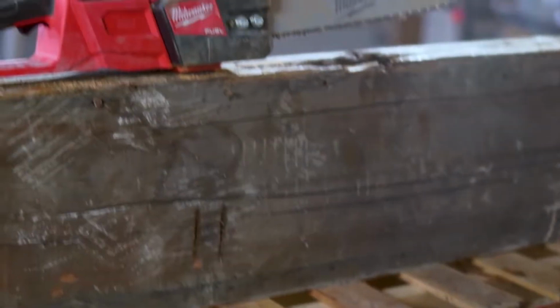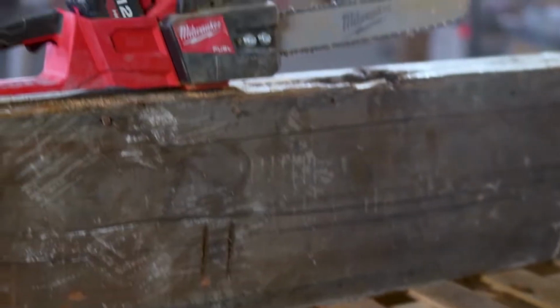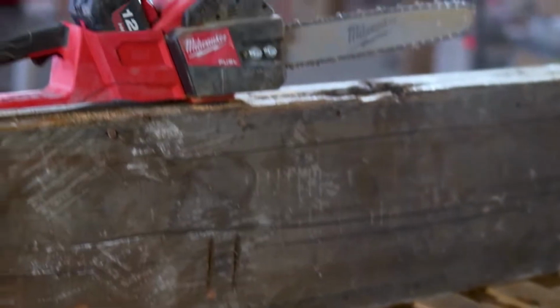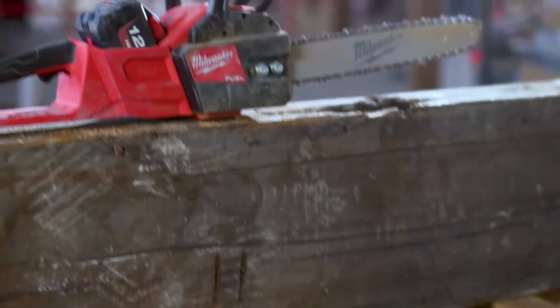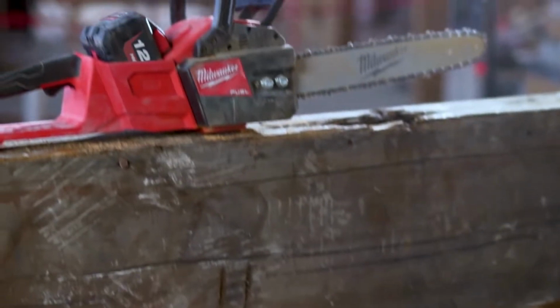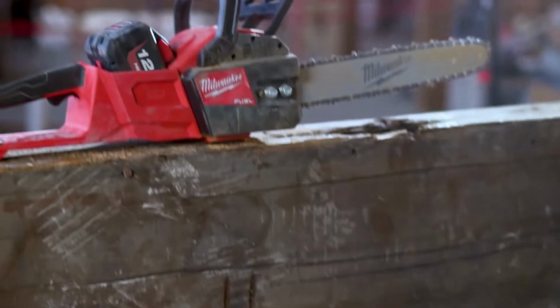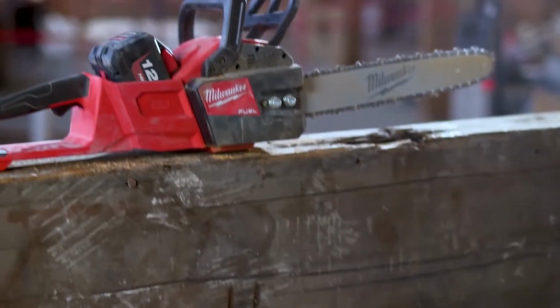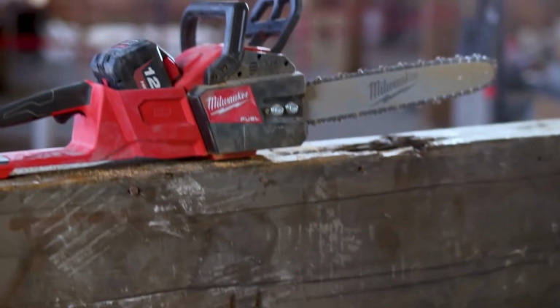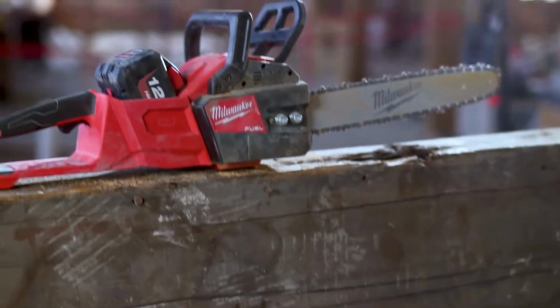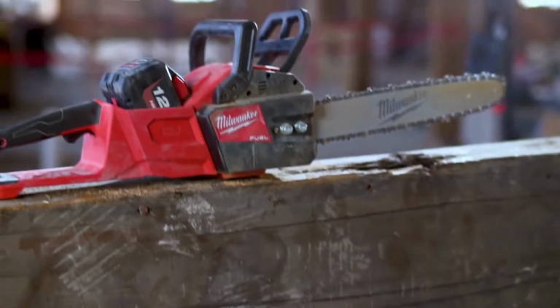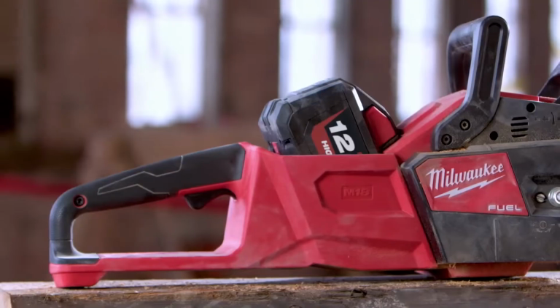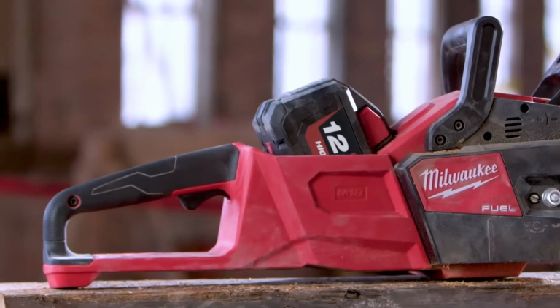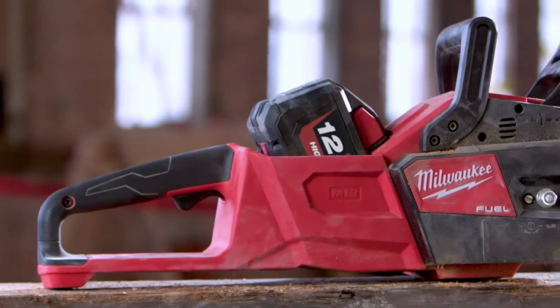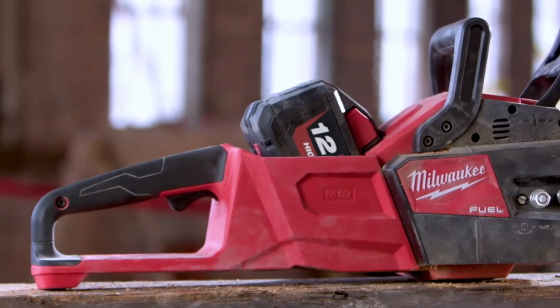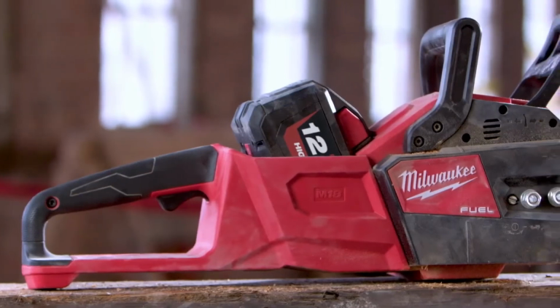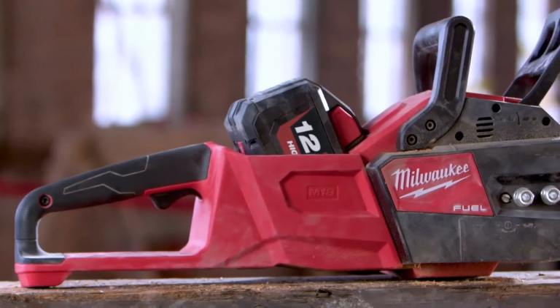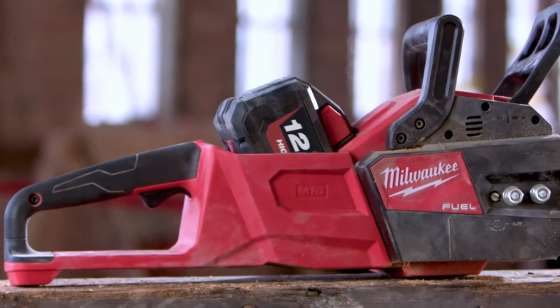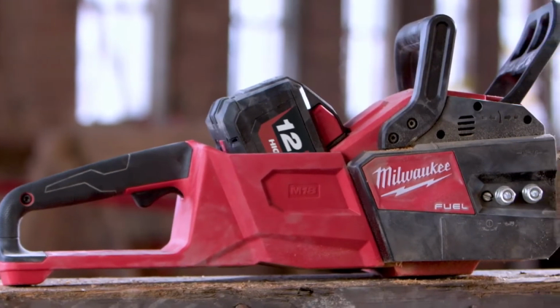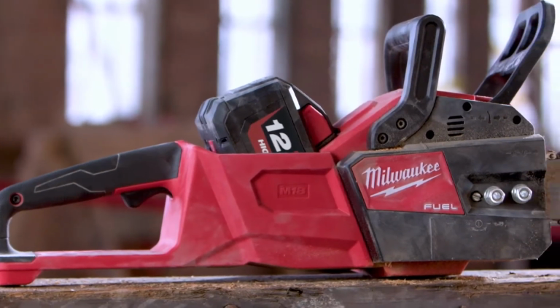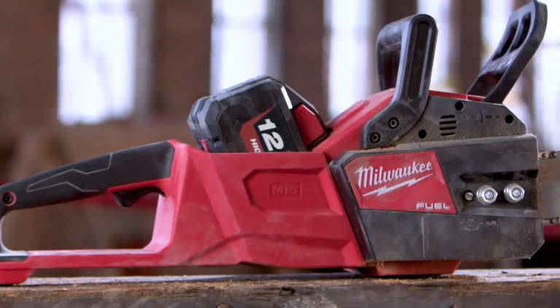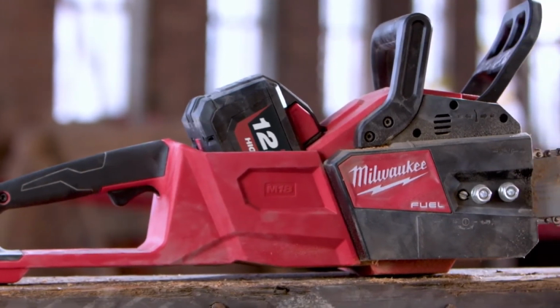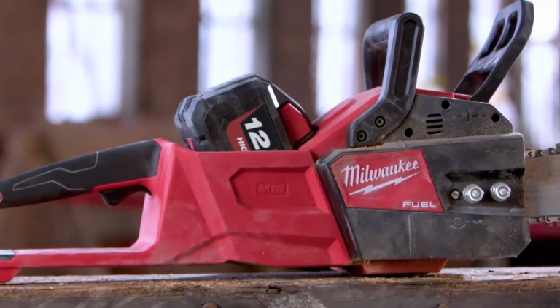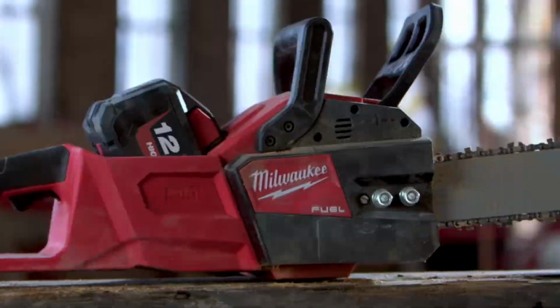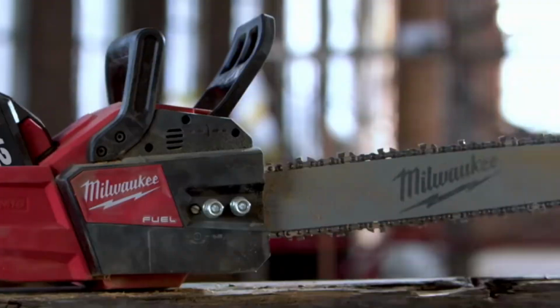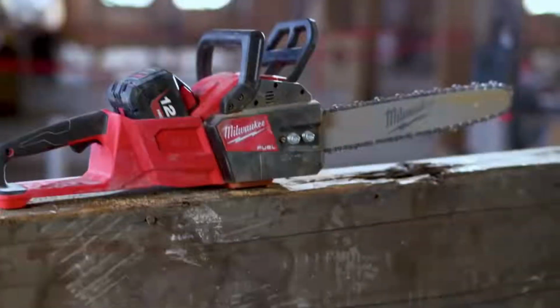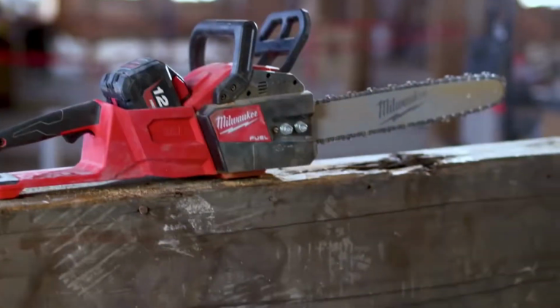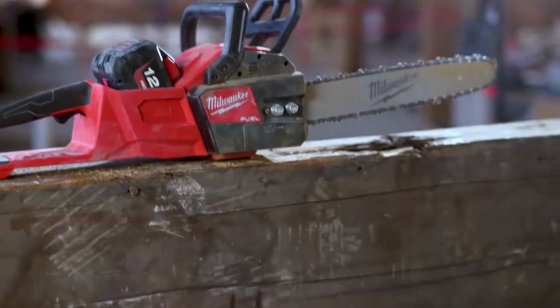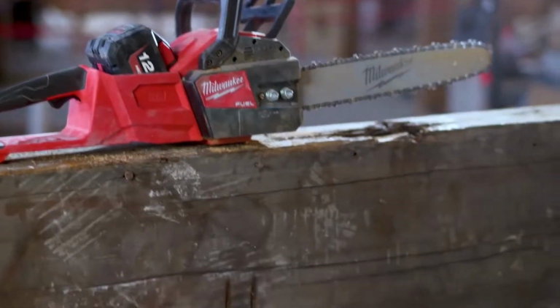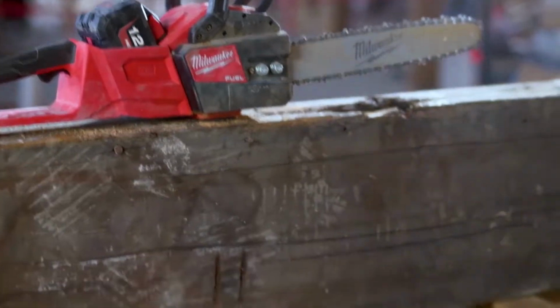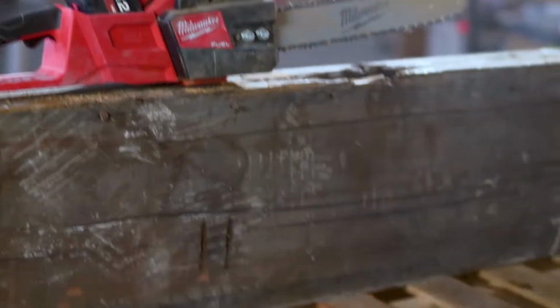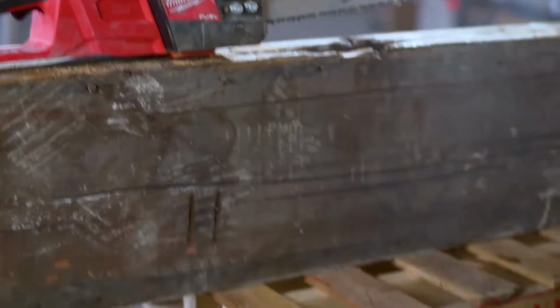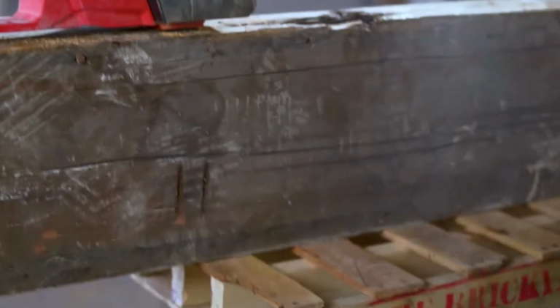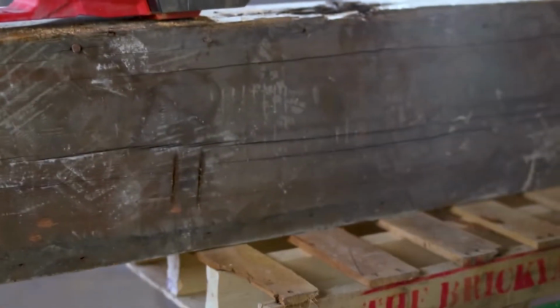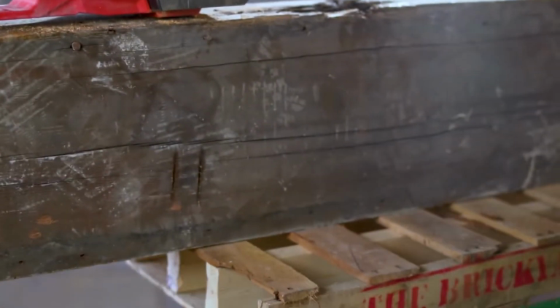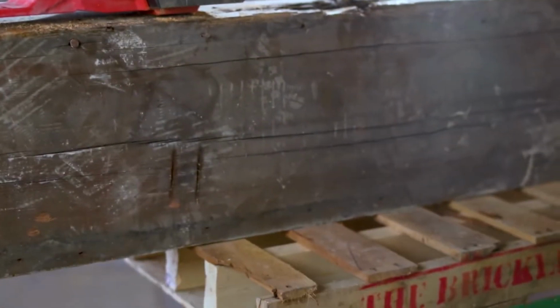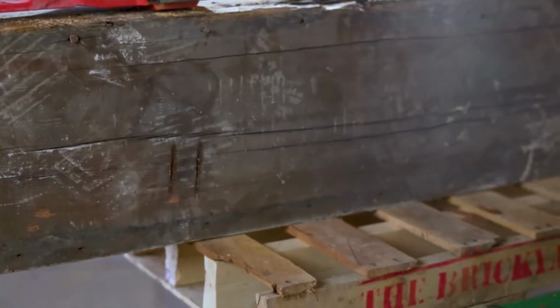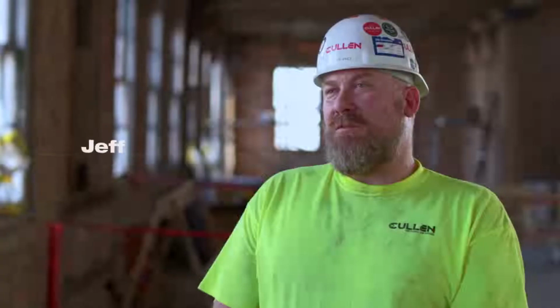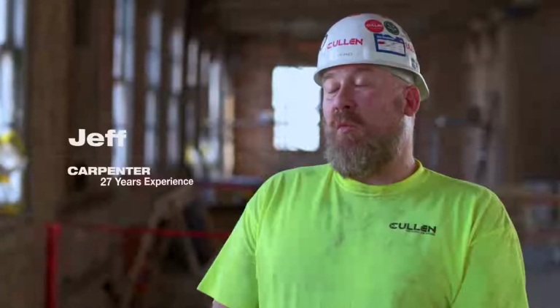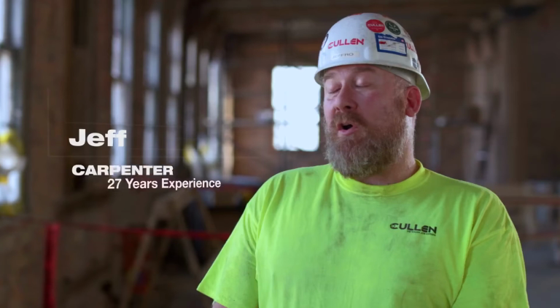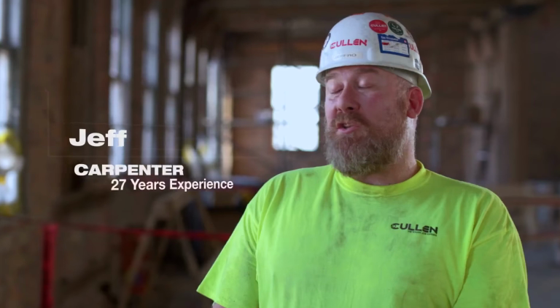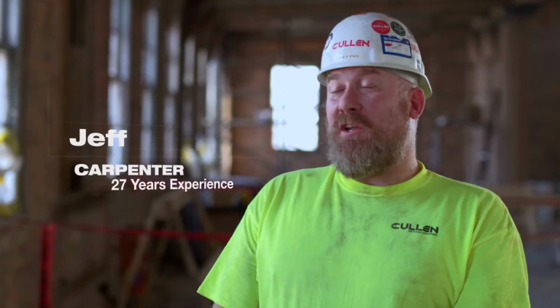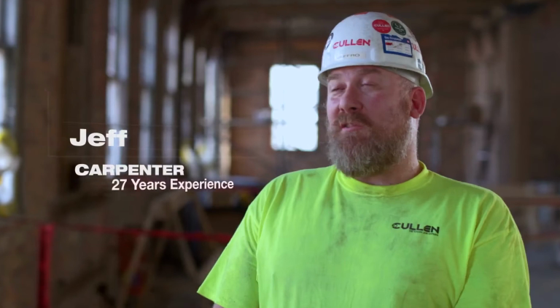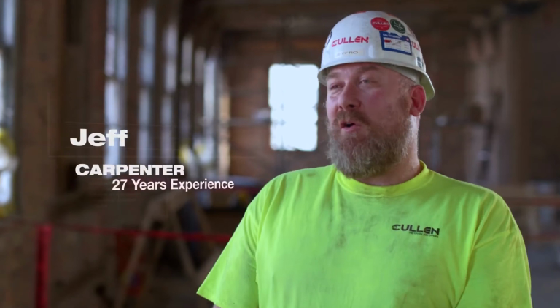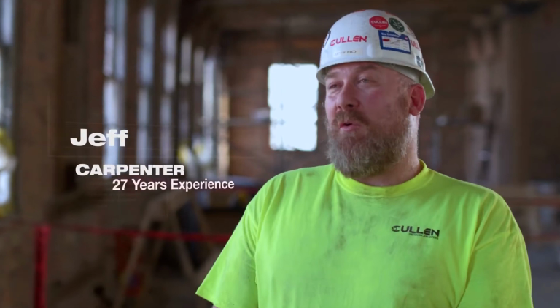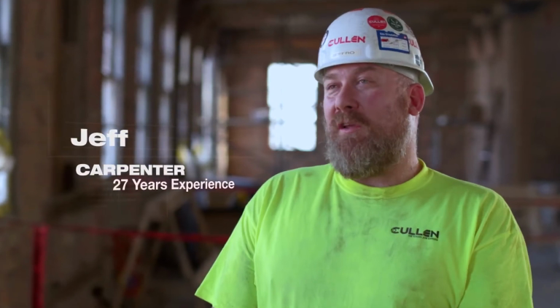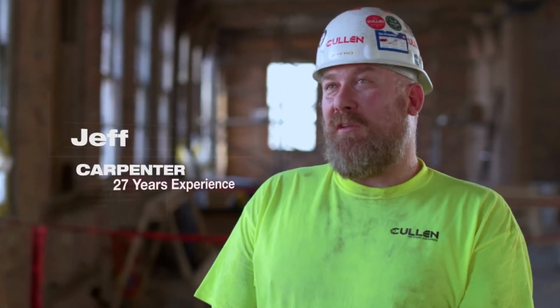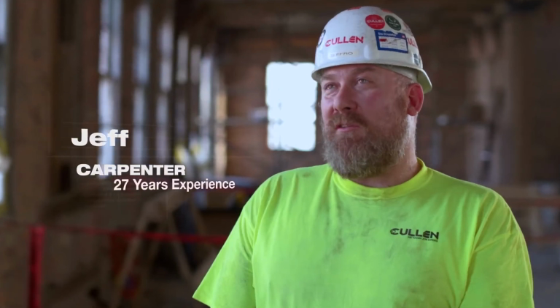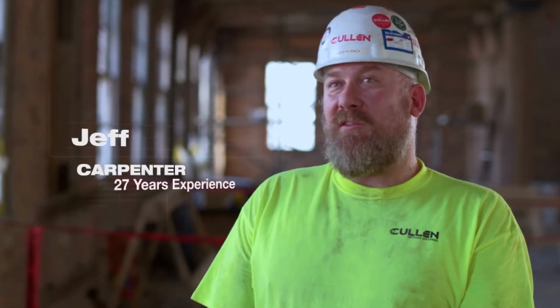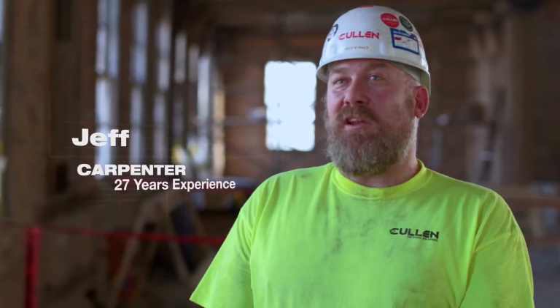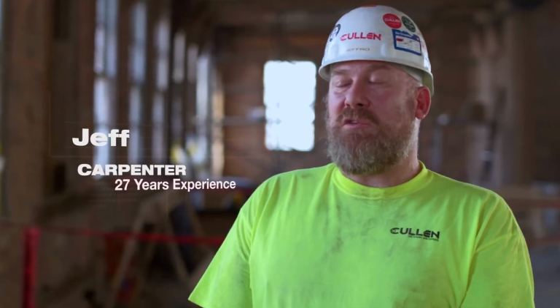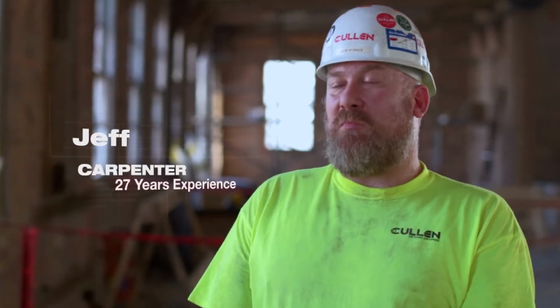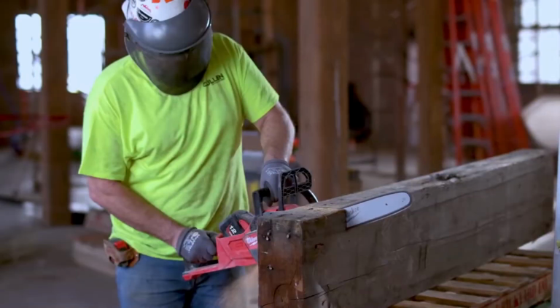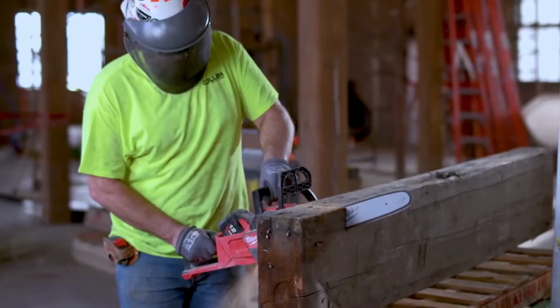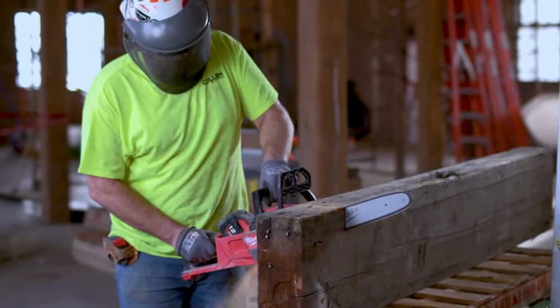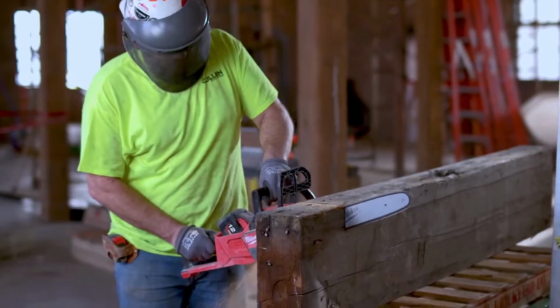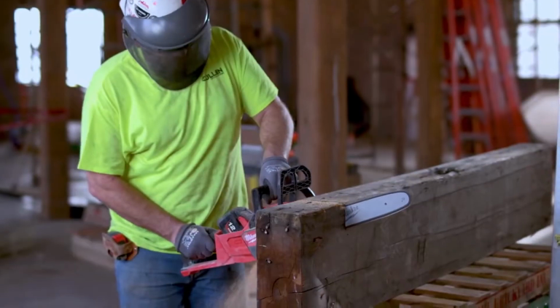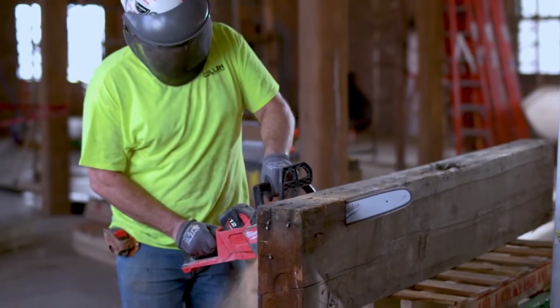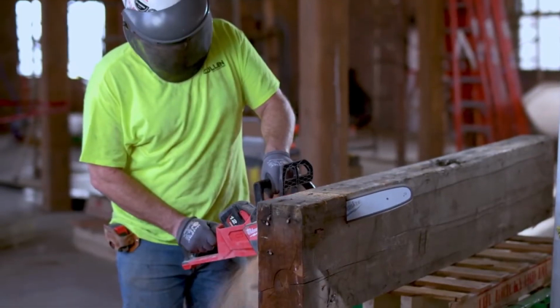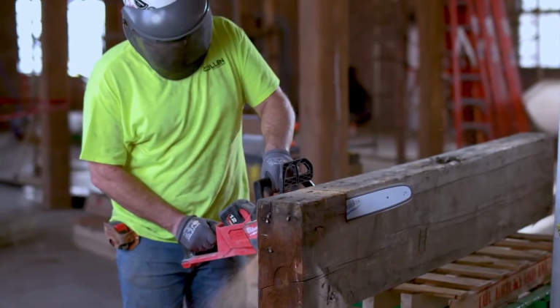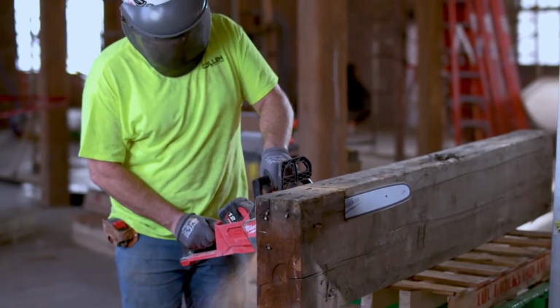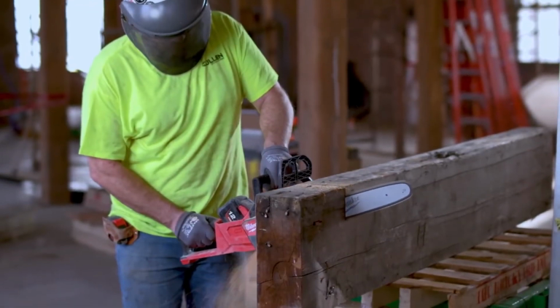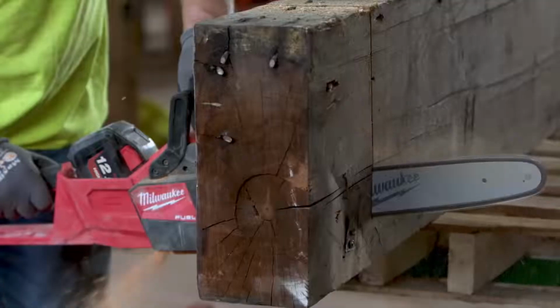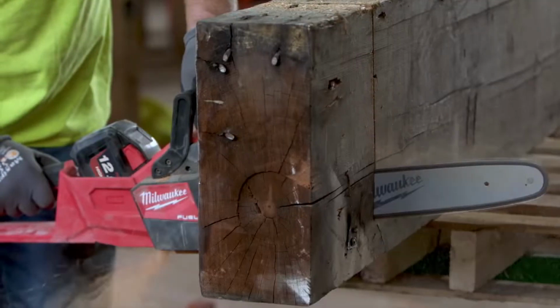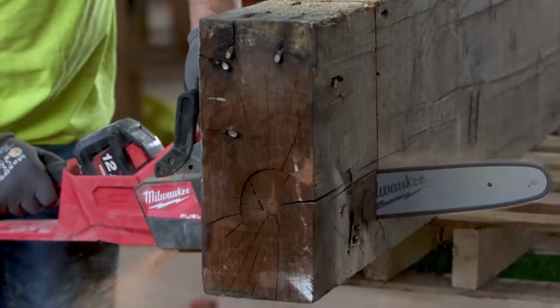The timbers are 8 inches wide by 13 to 14 inches tall. The Milwaukee chainsaw with a 16-inch blade has plenty of power.